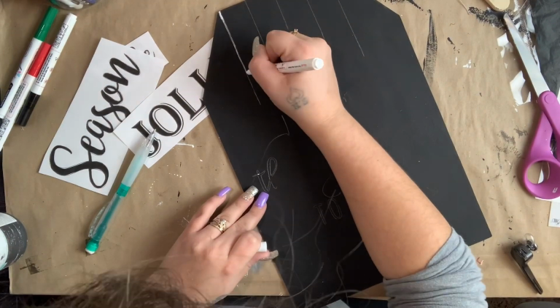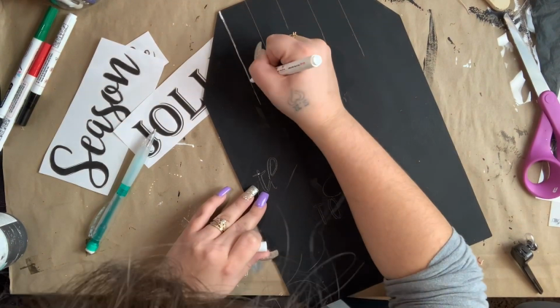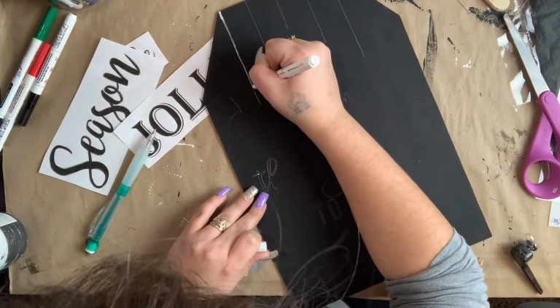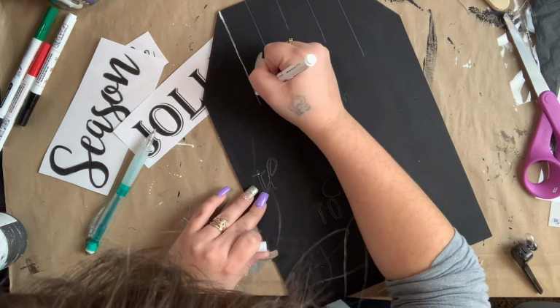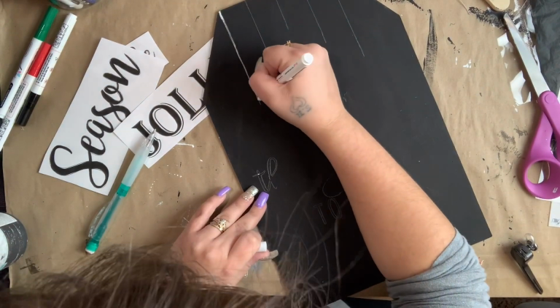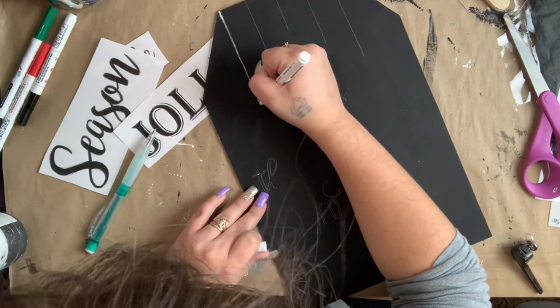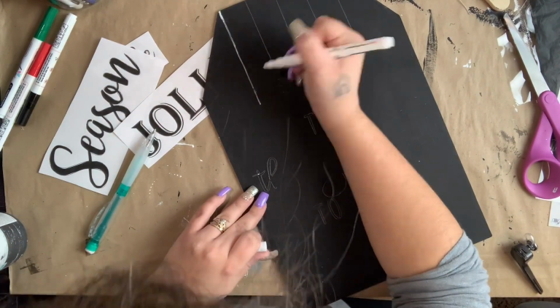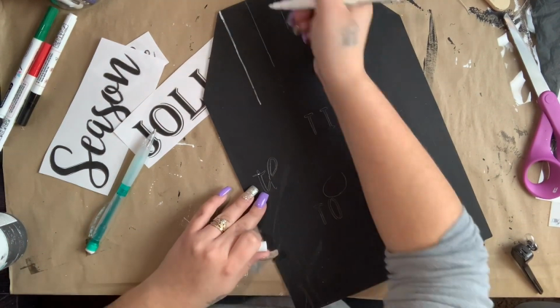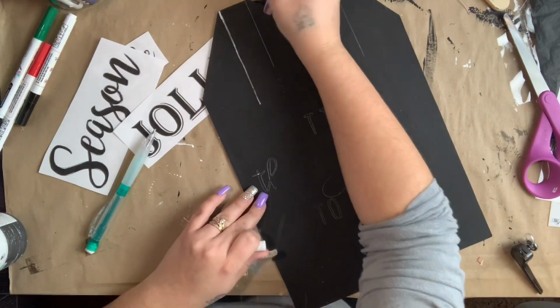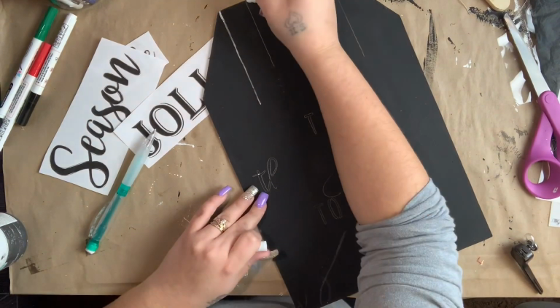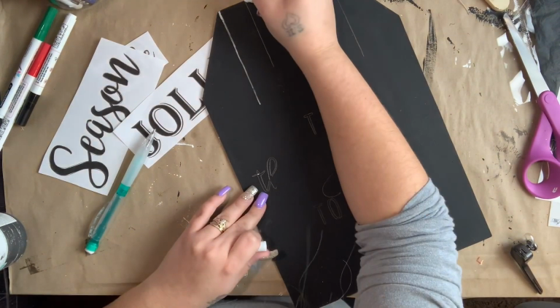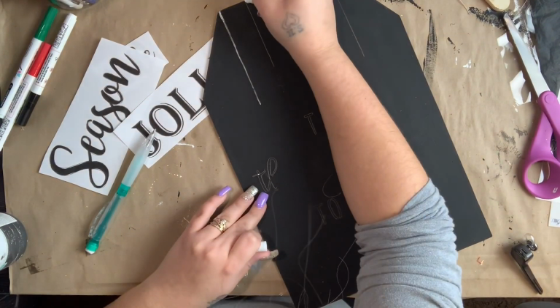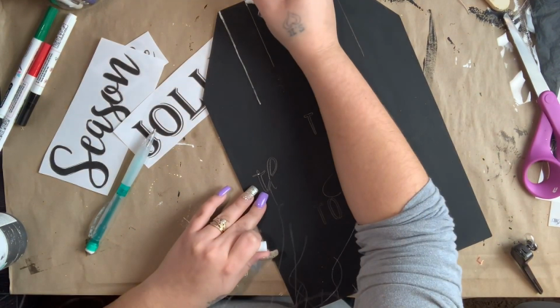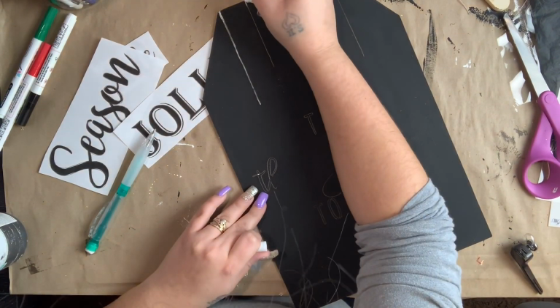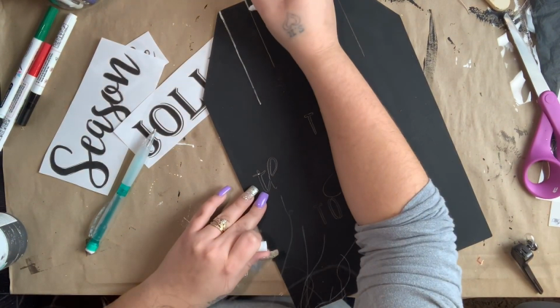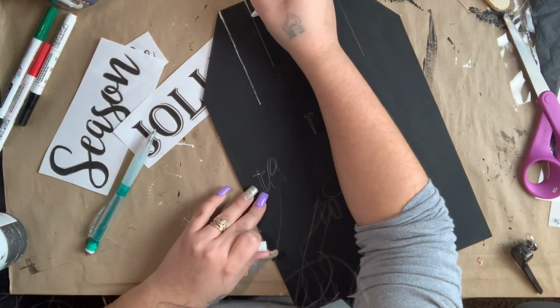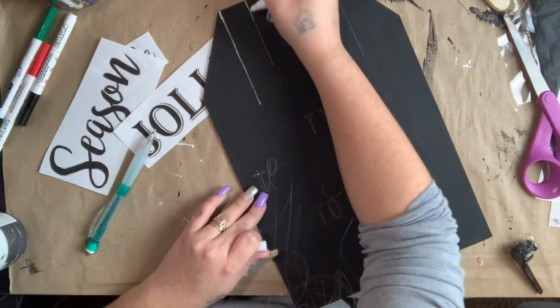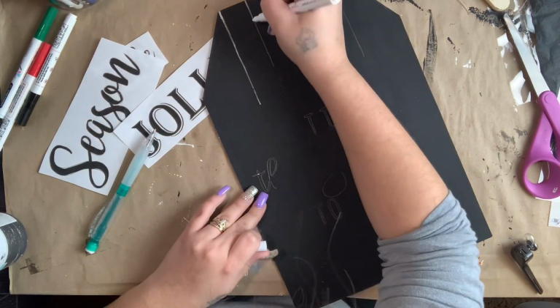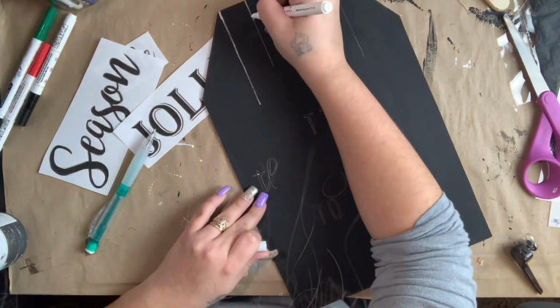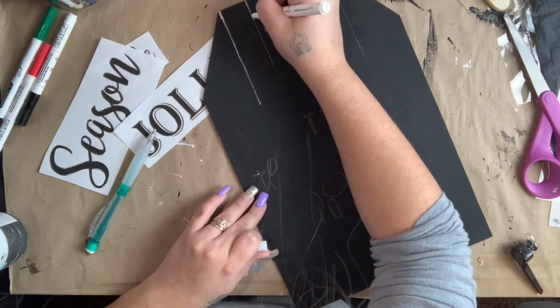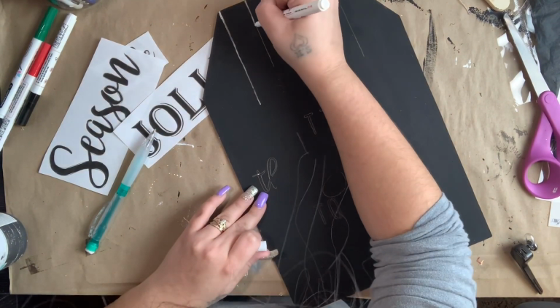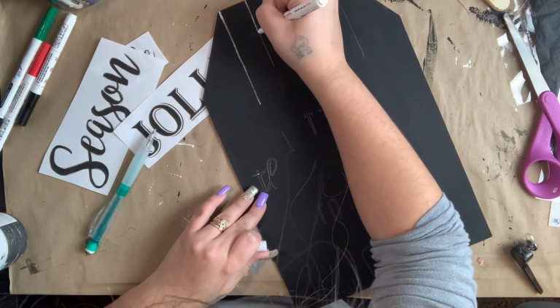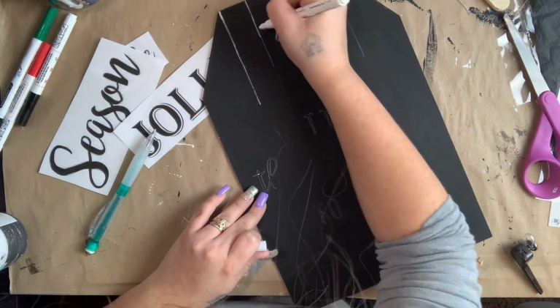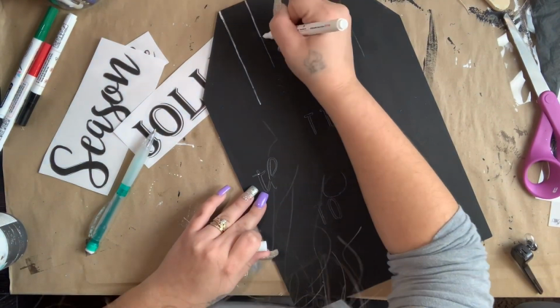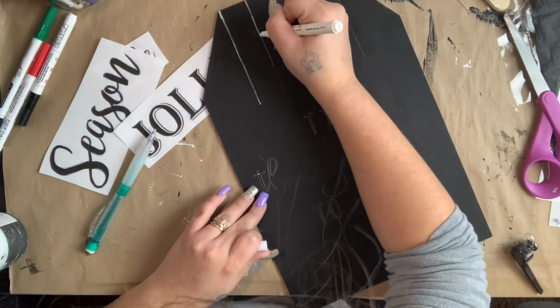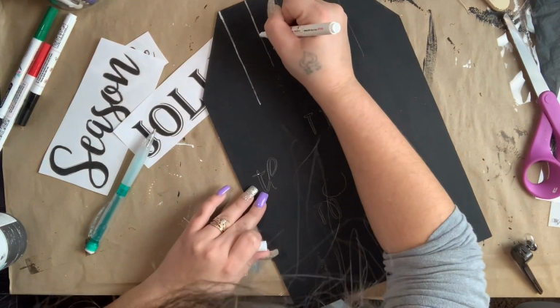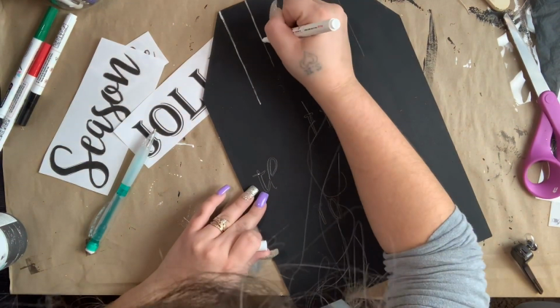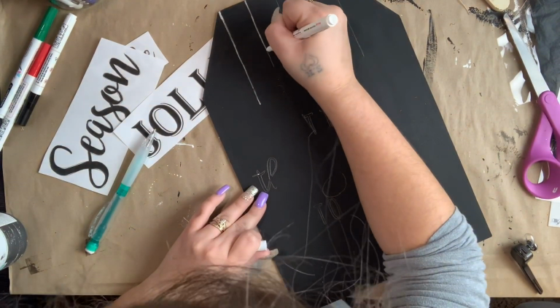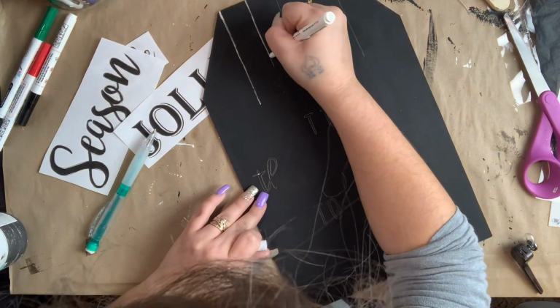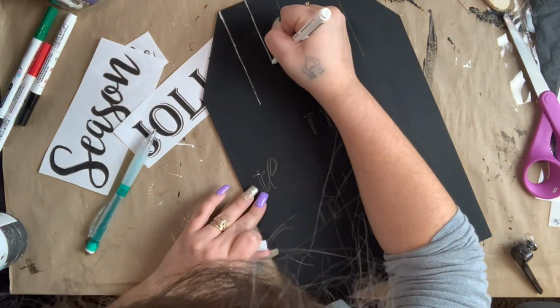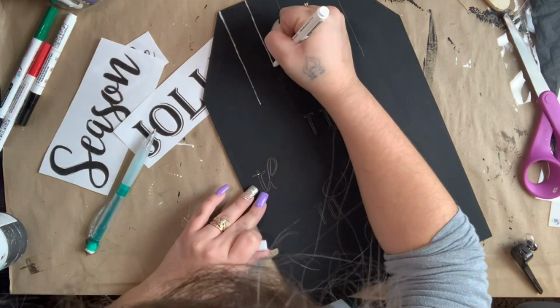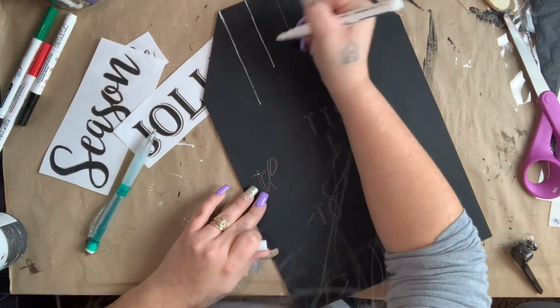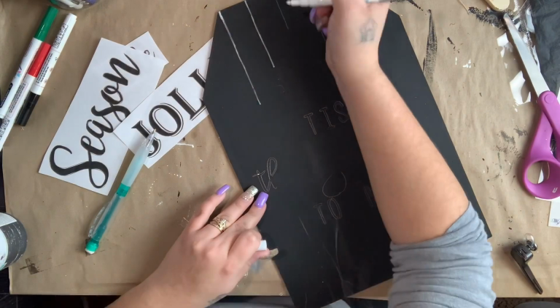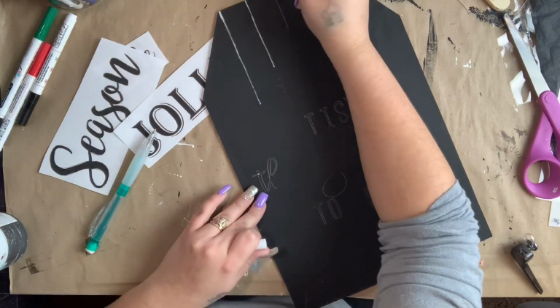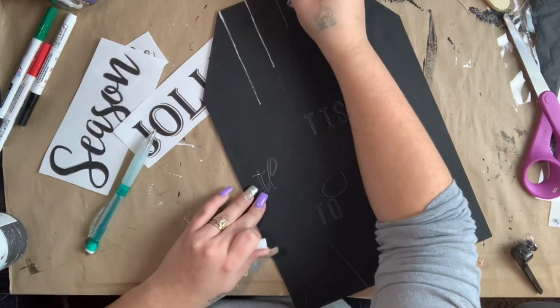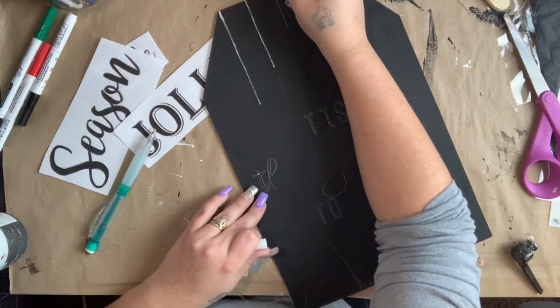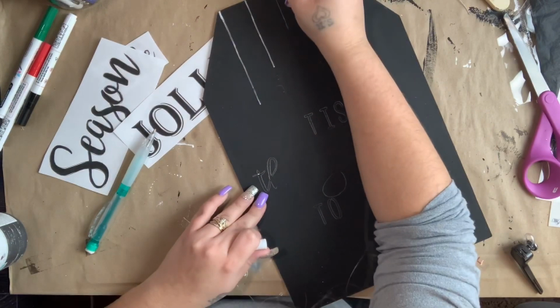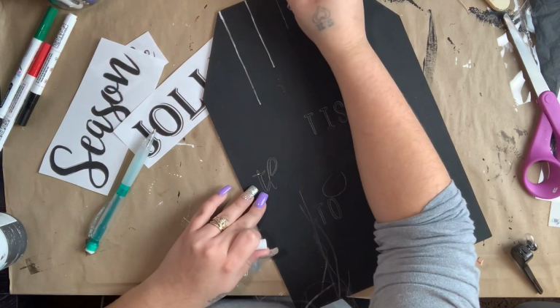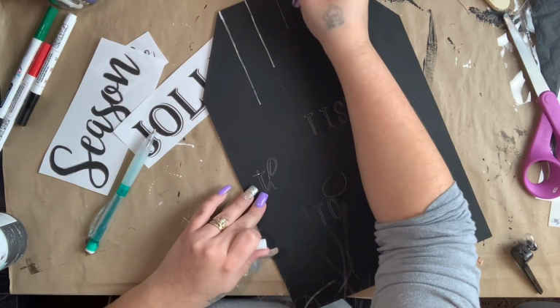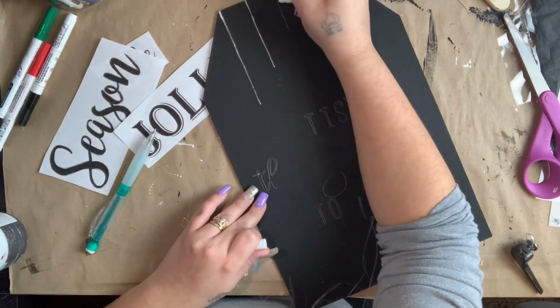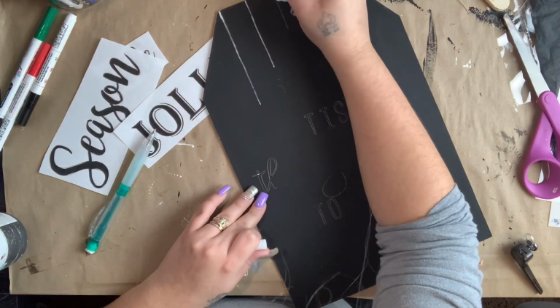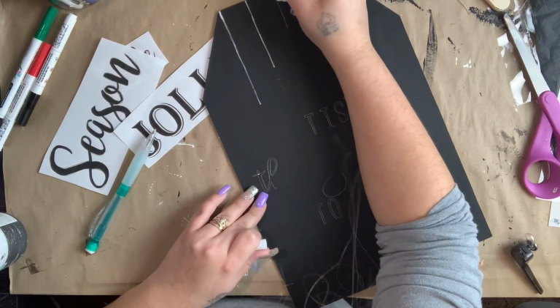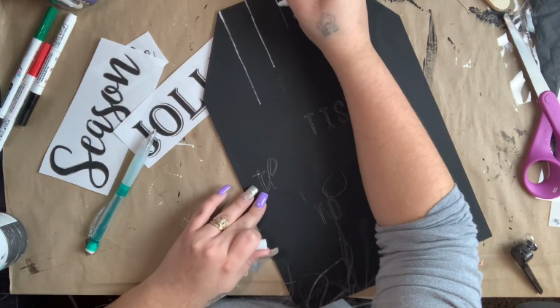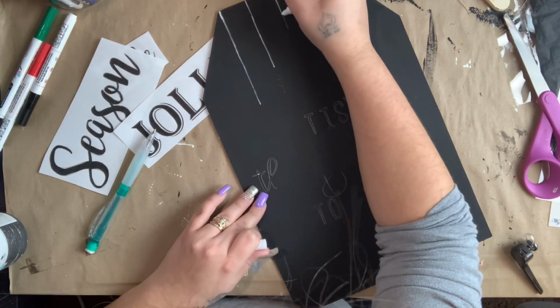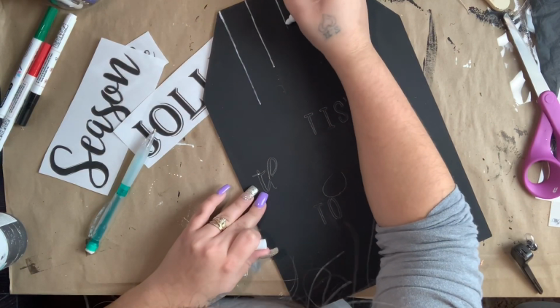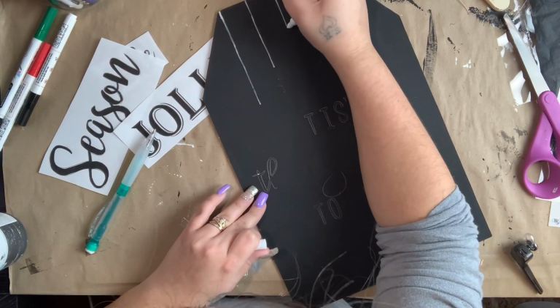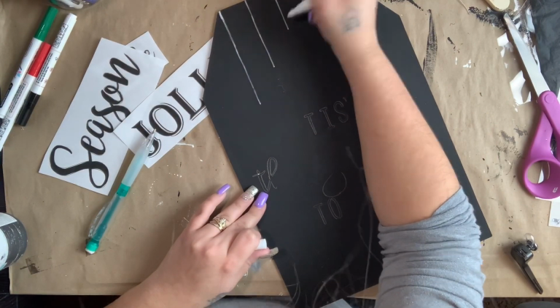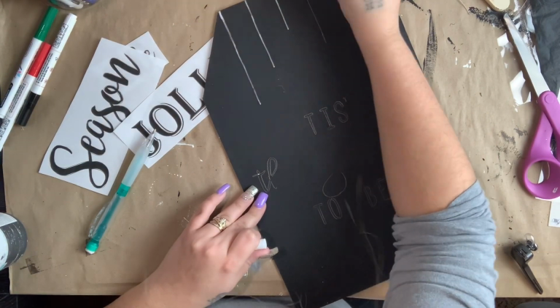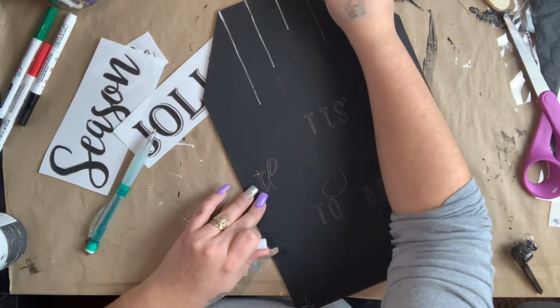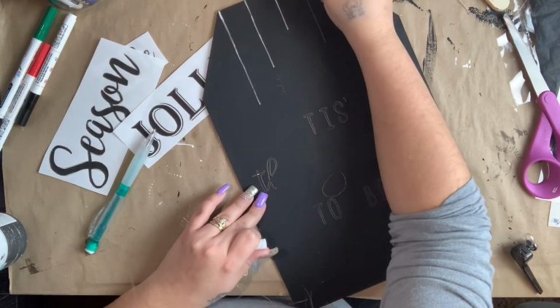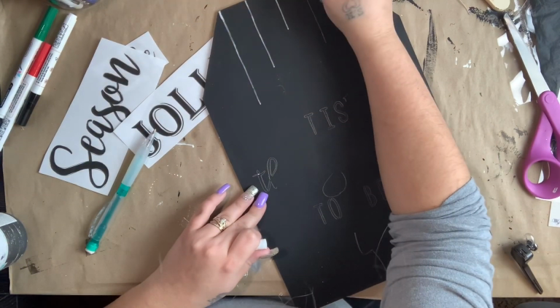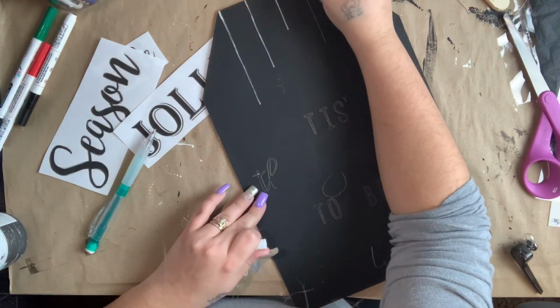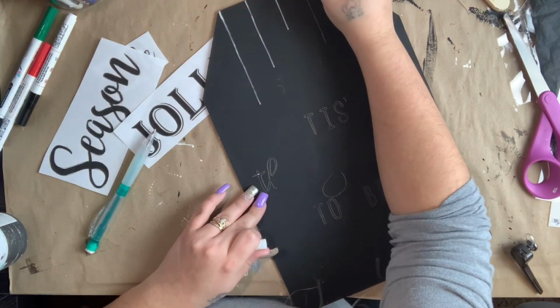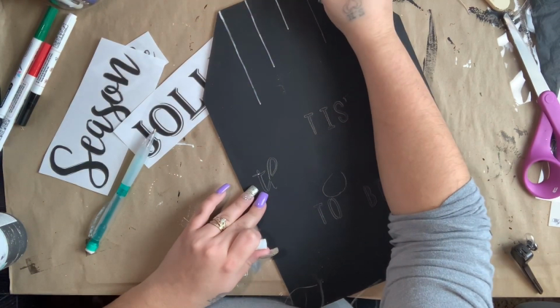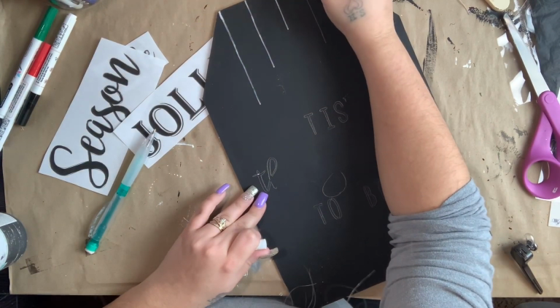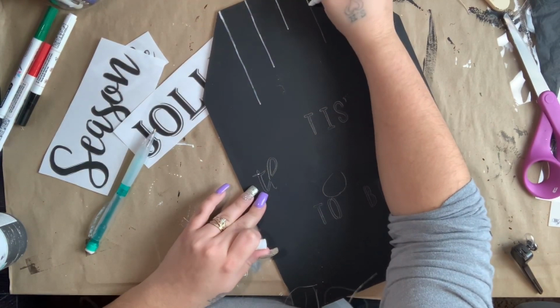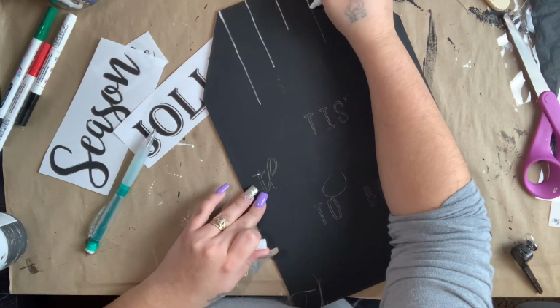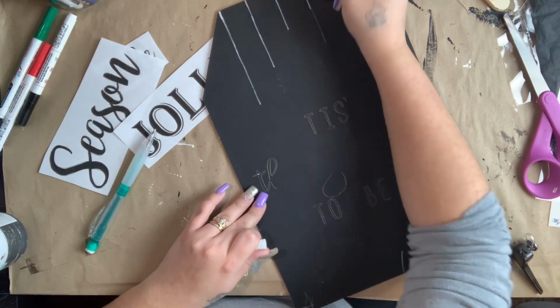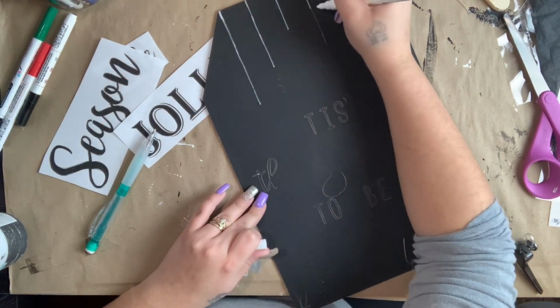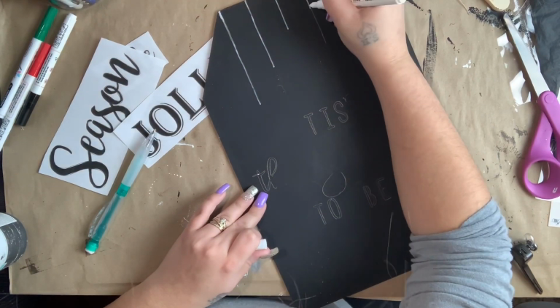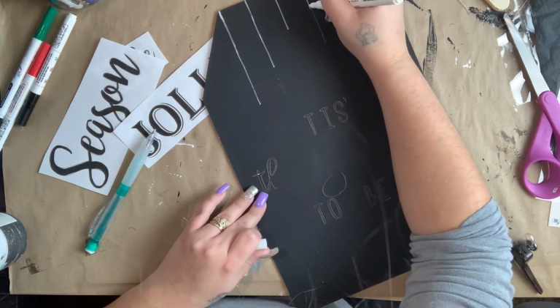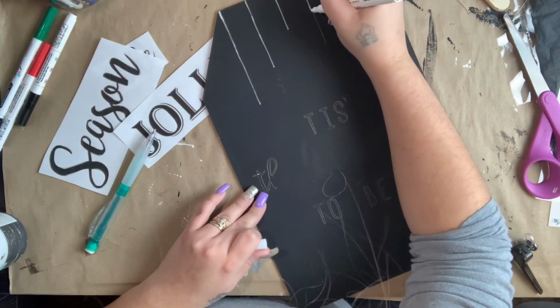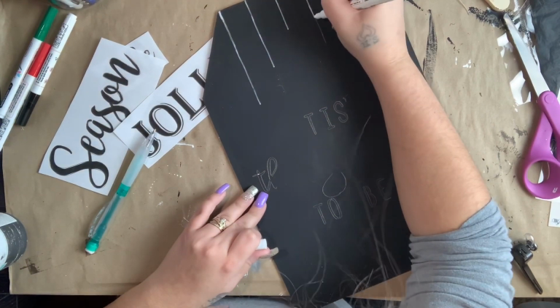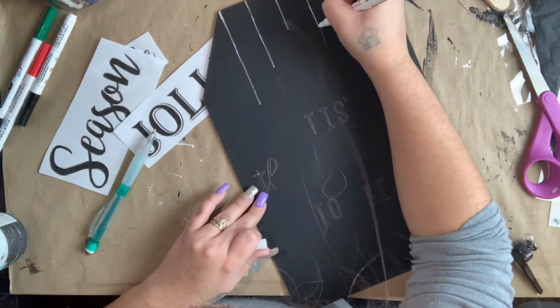Once I had all that traced on, I went in with my white paint pen and outlined everything.